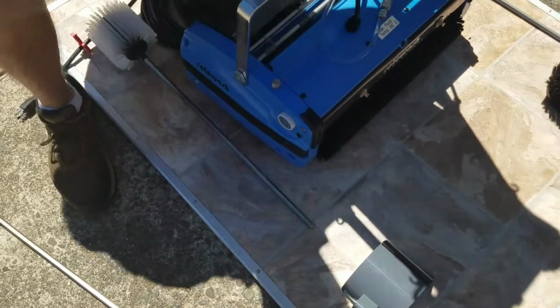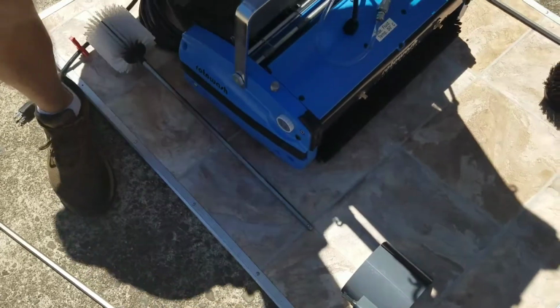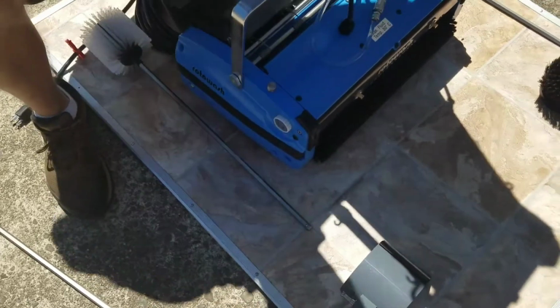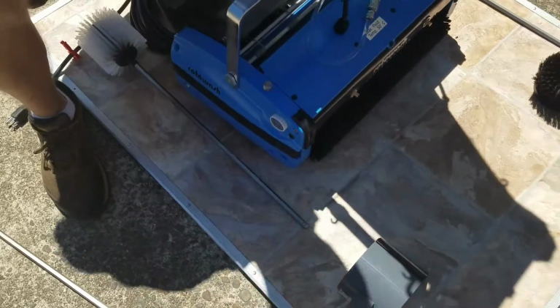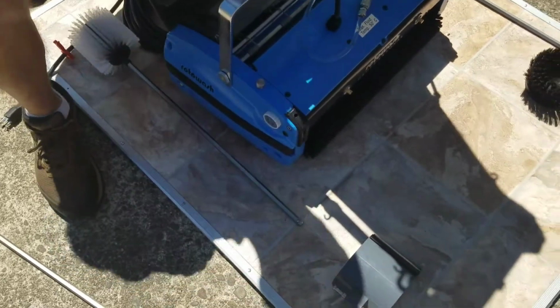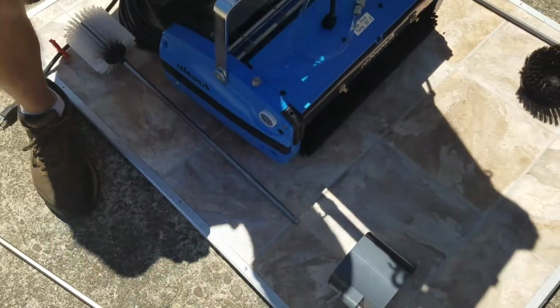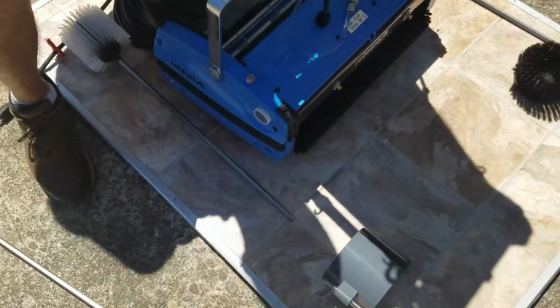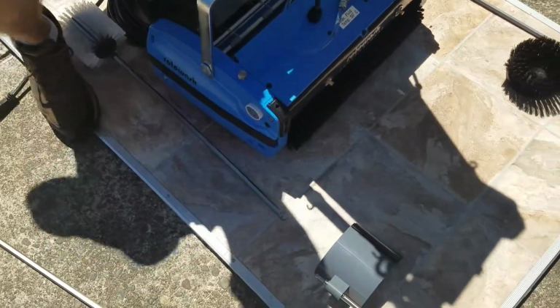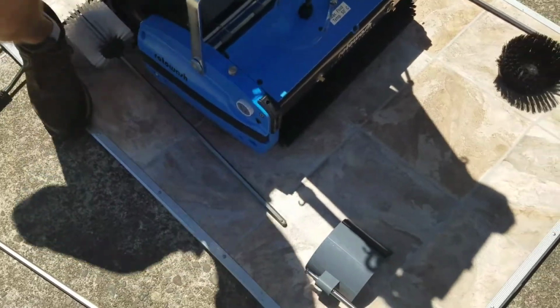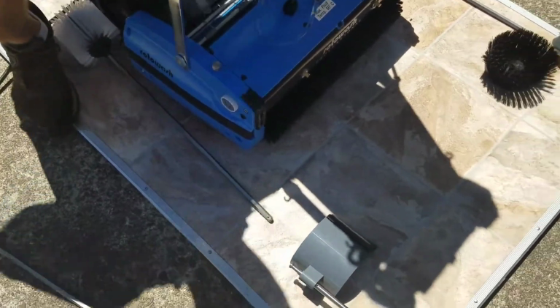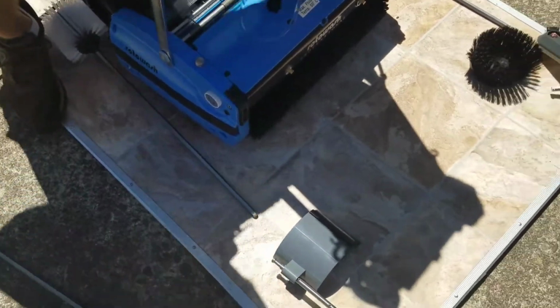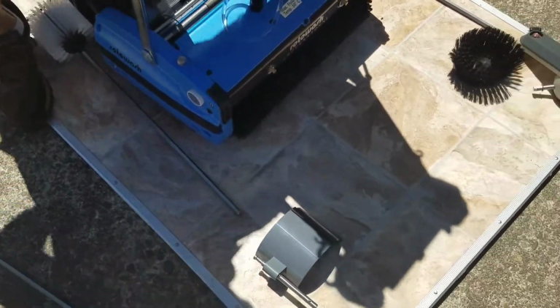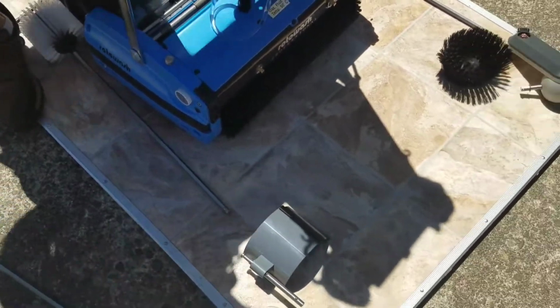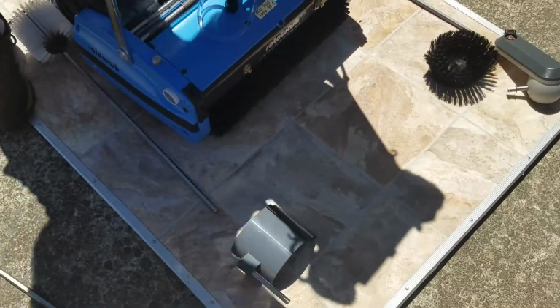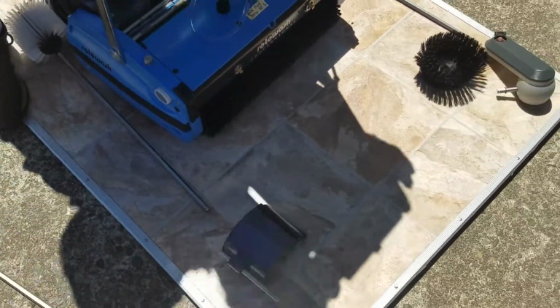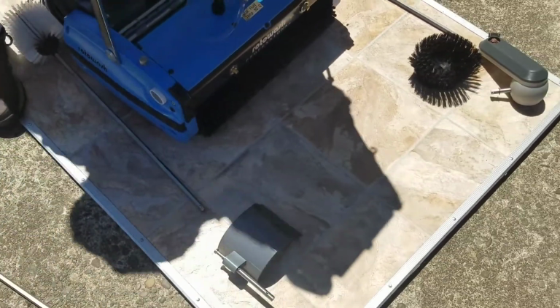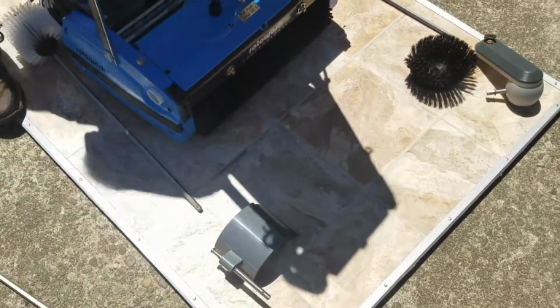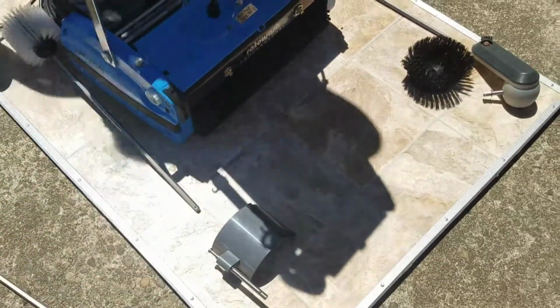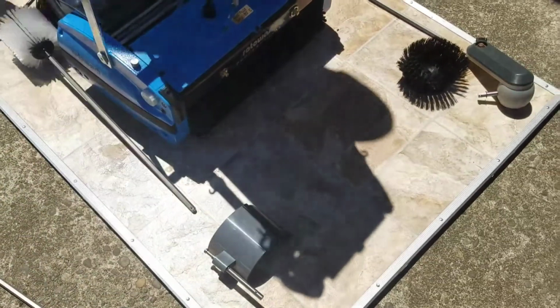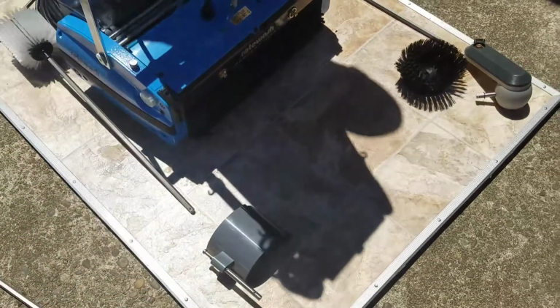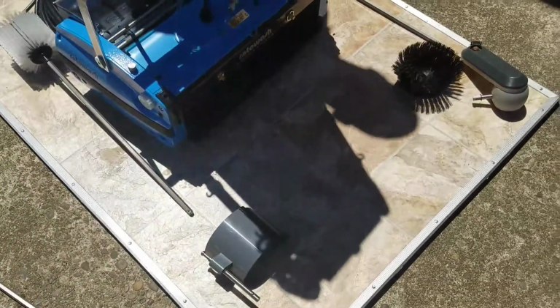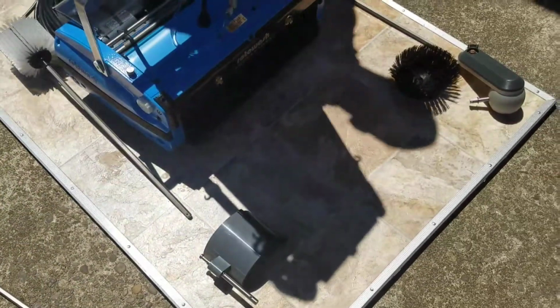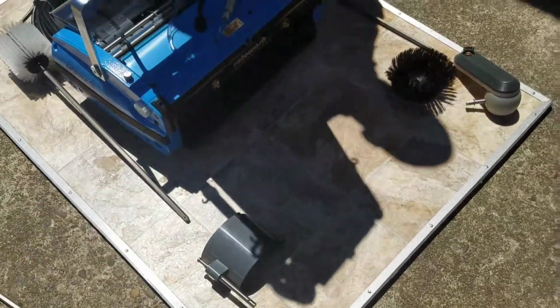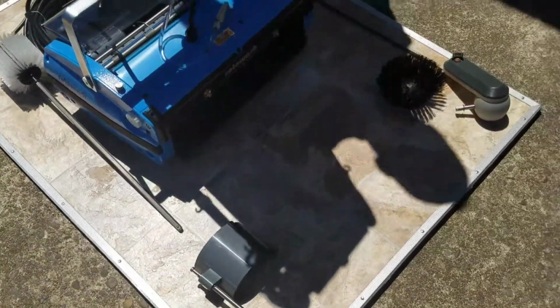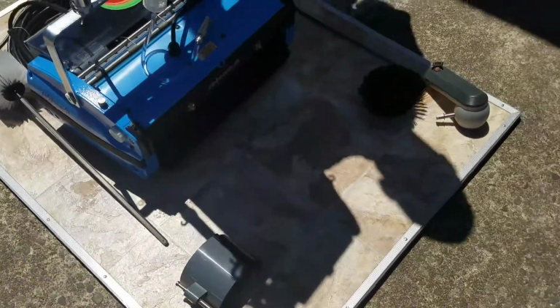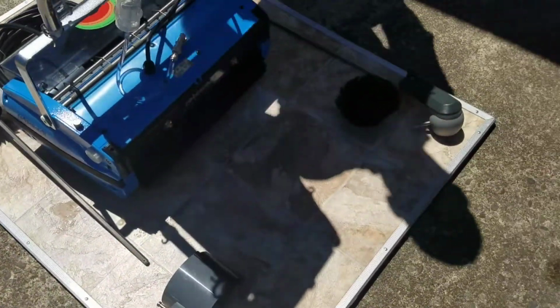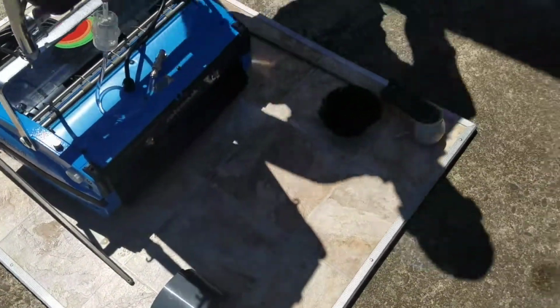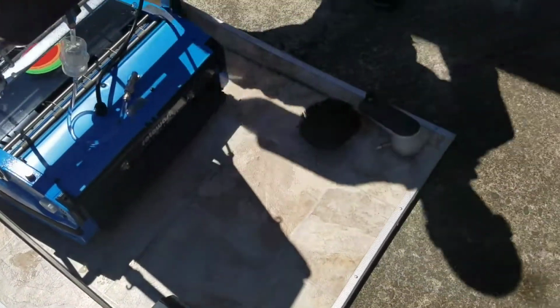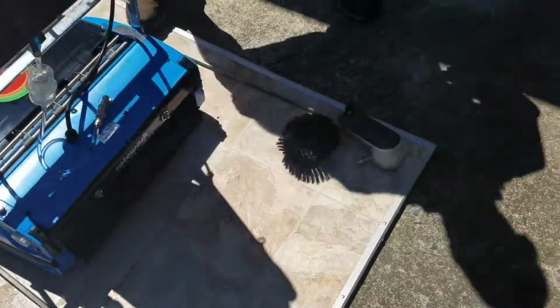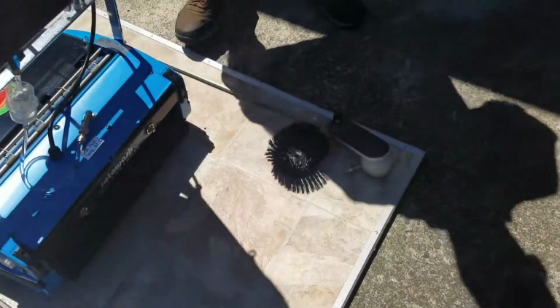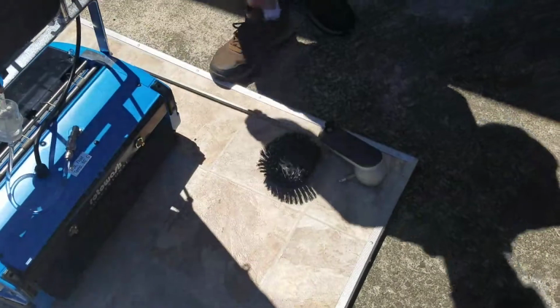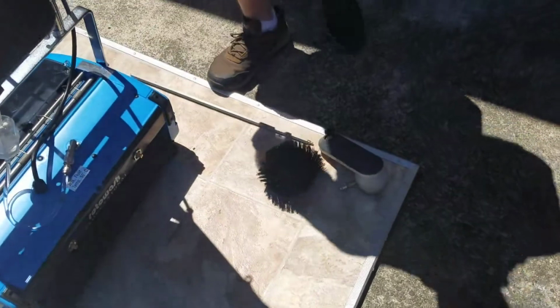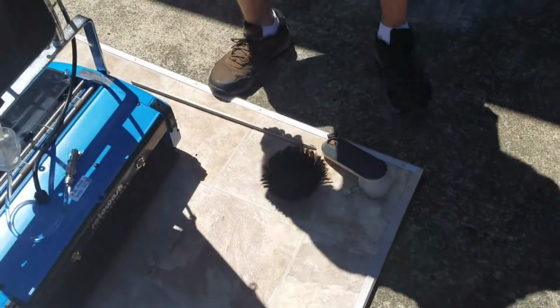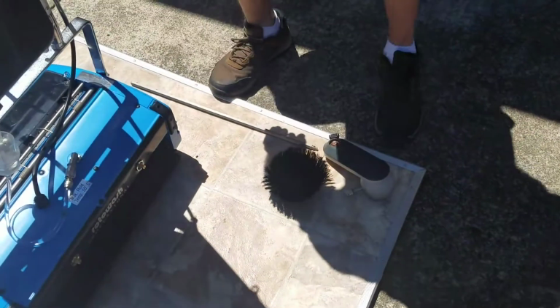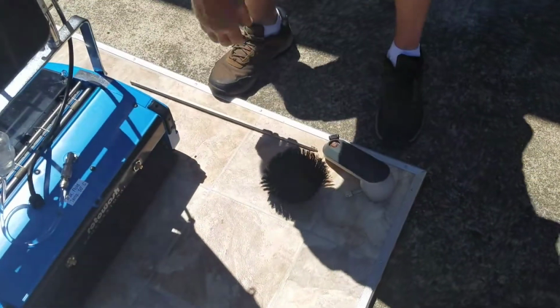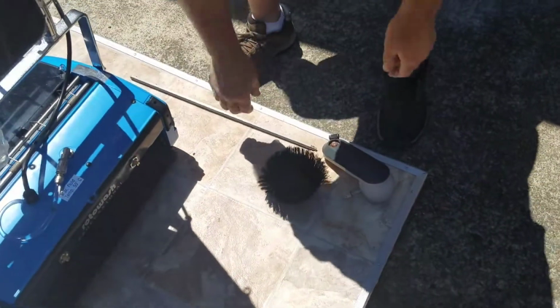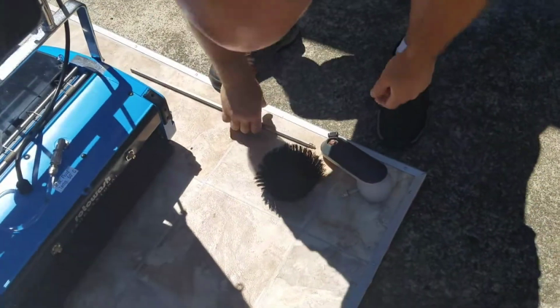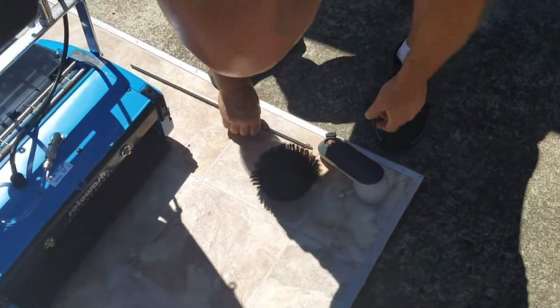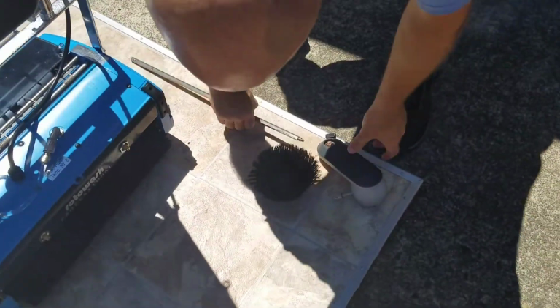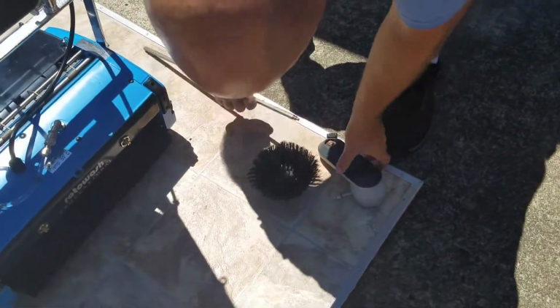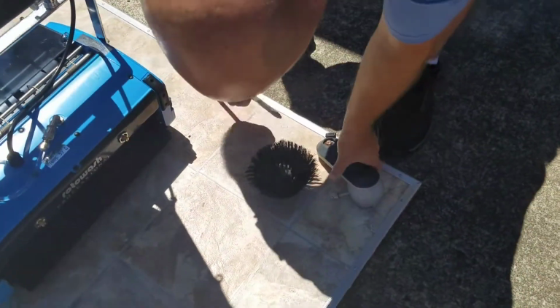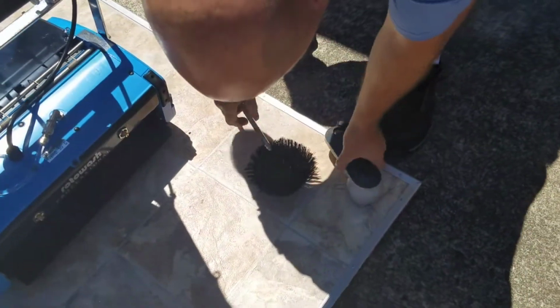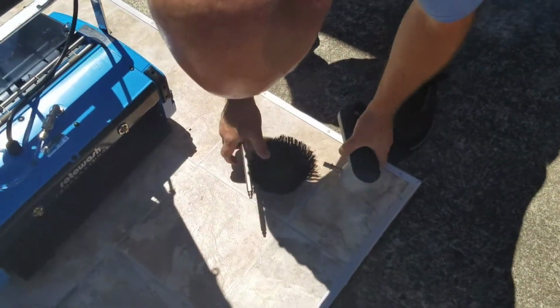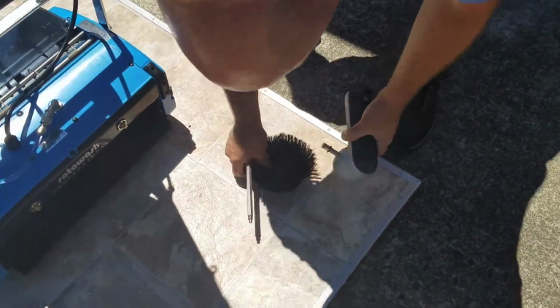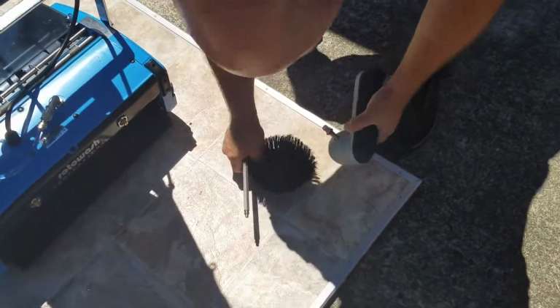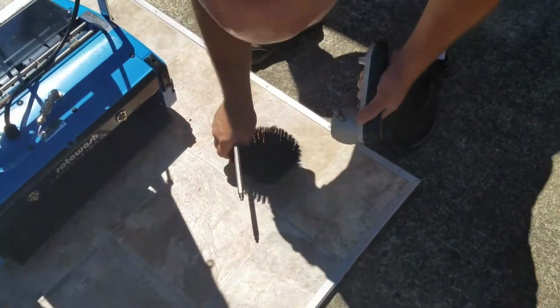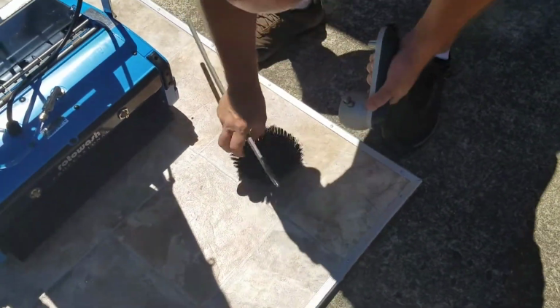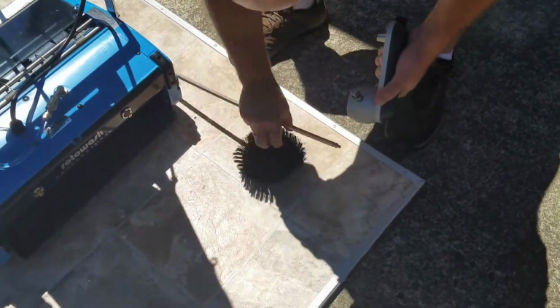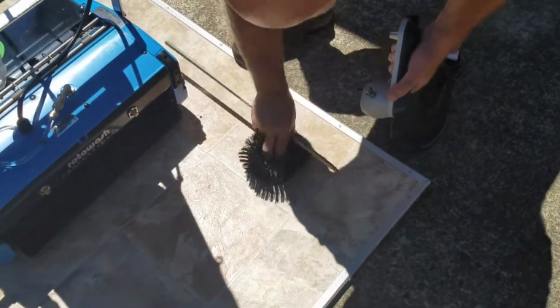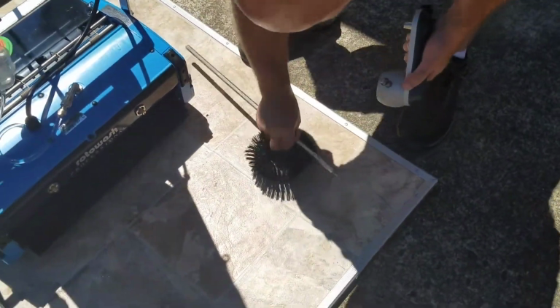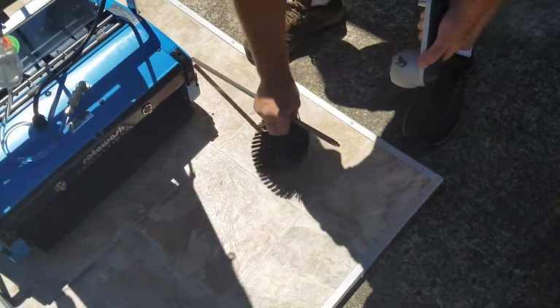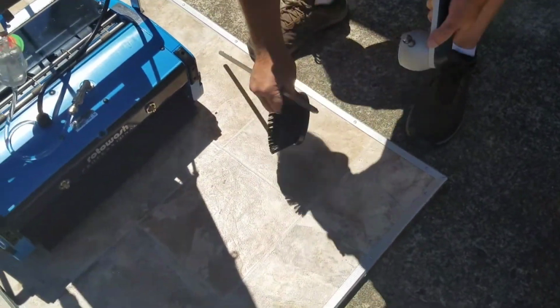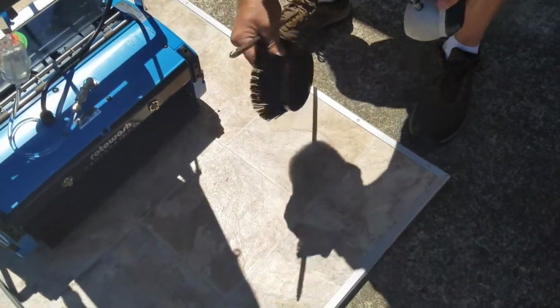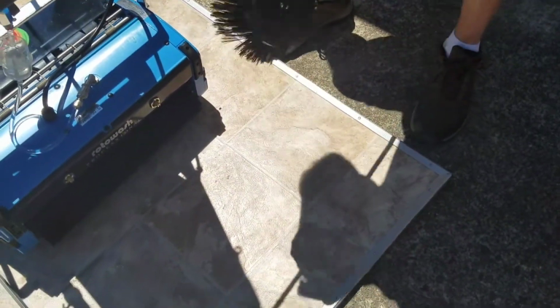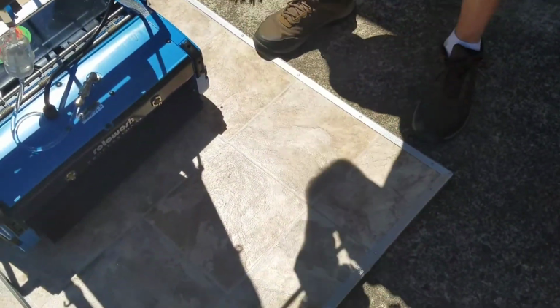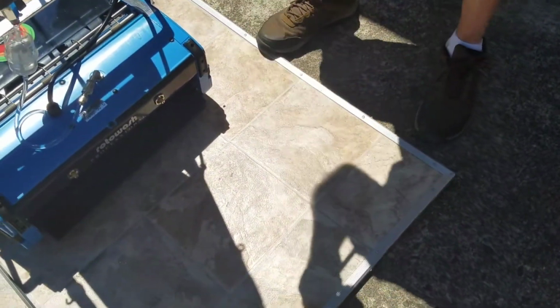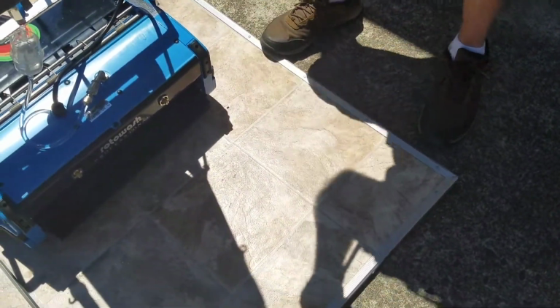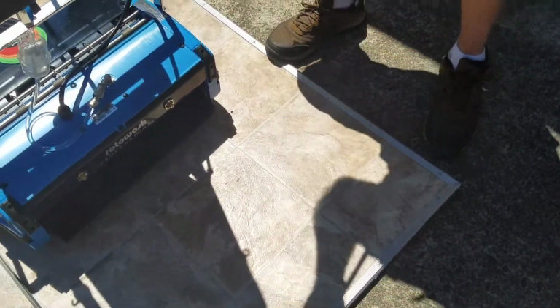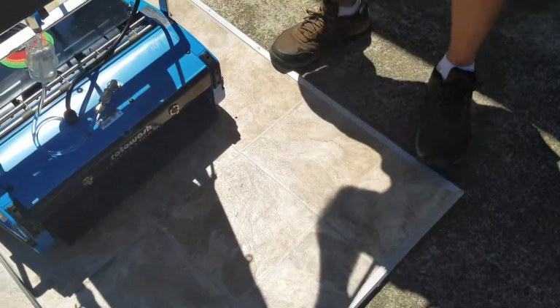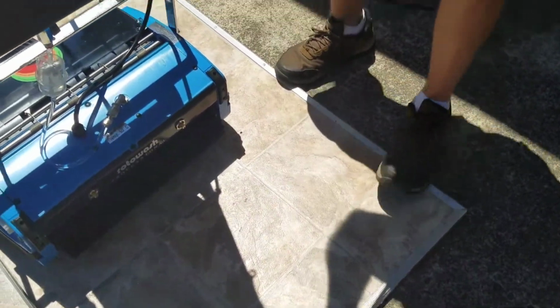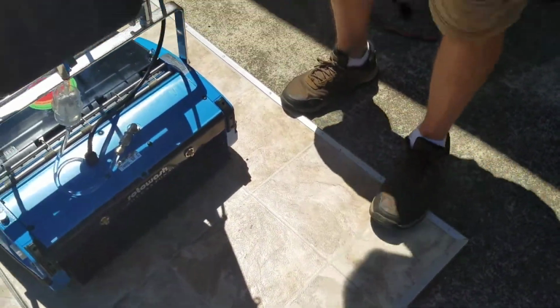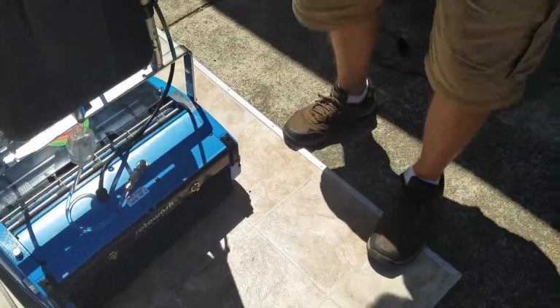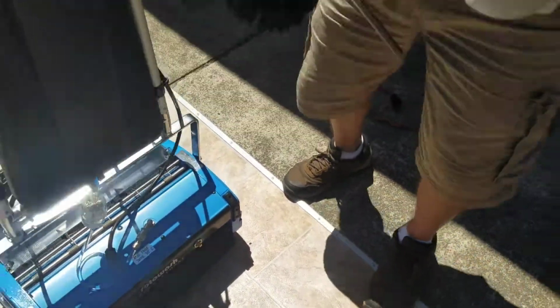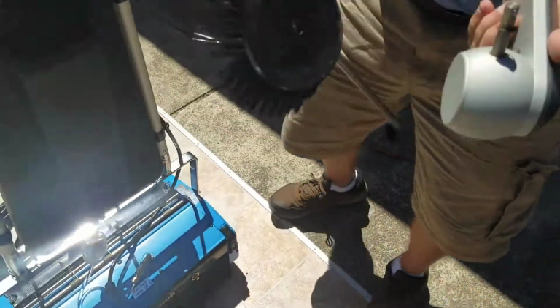The next one we're going to do is the corner sweeper brush. It comes in three pieces.